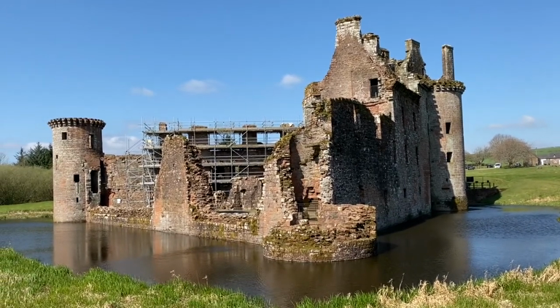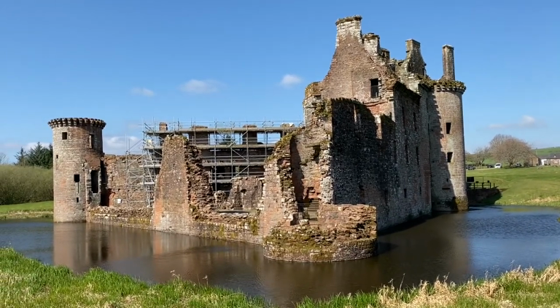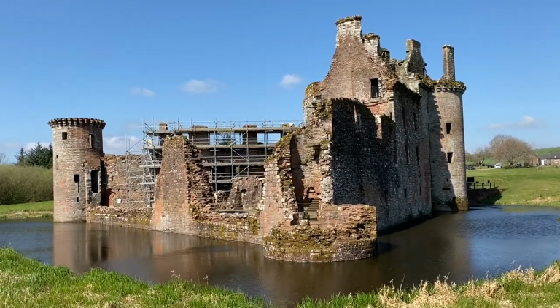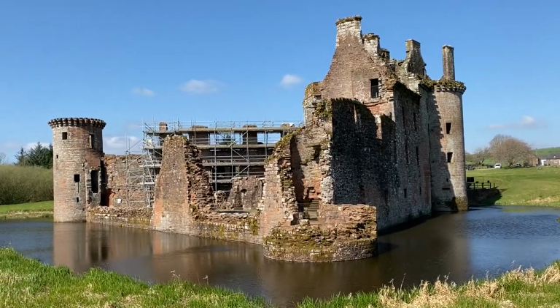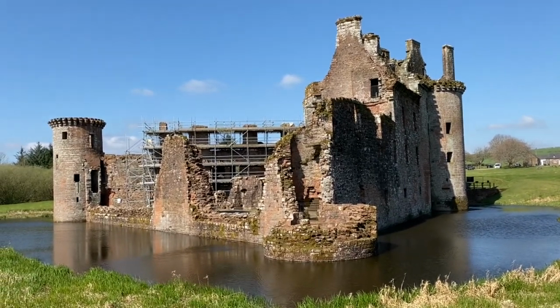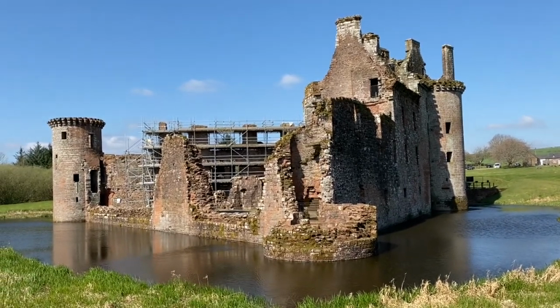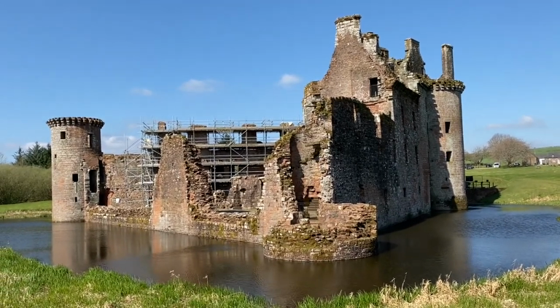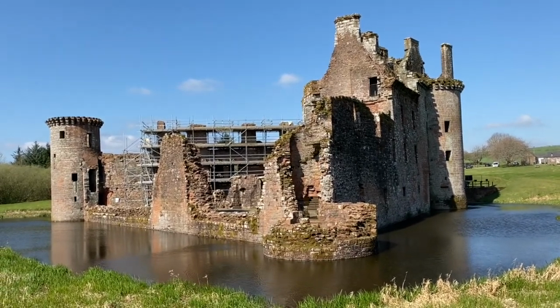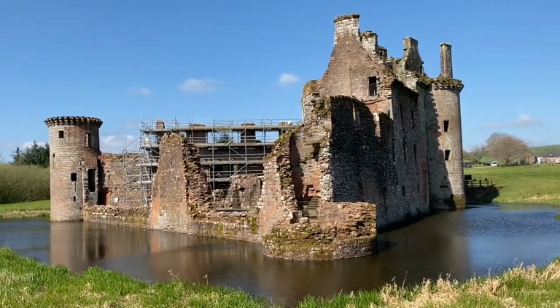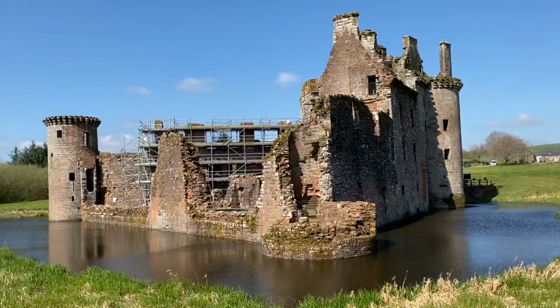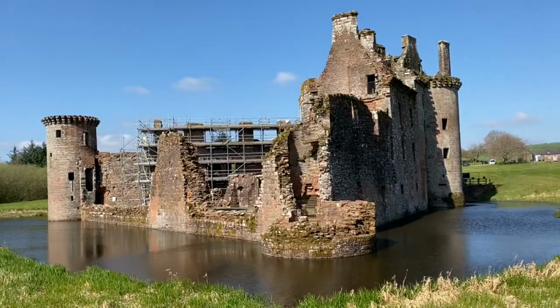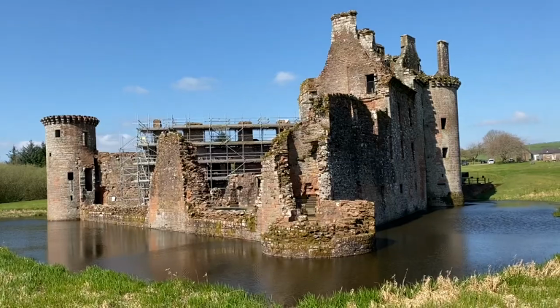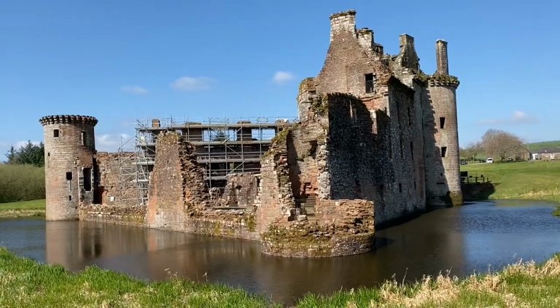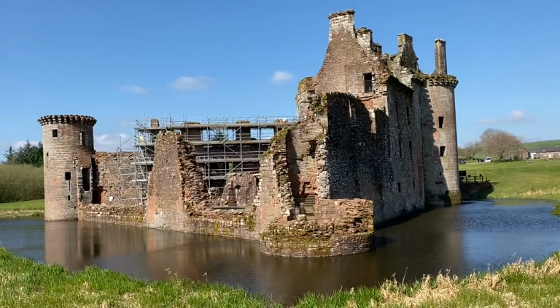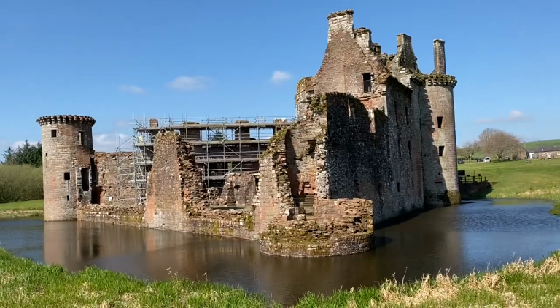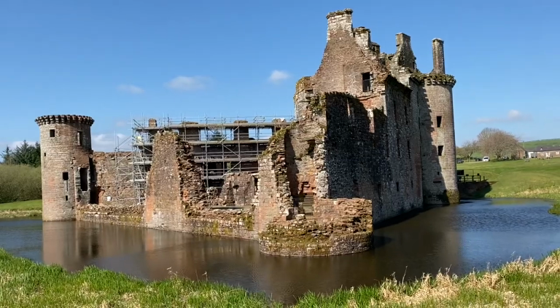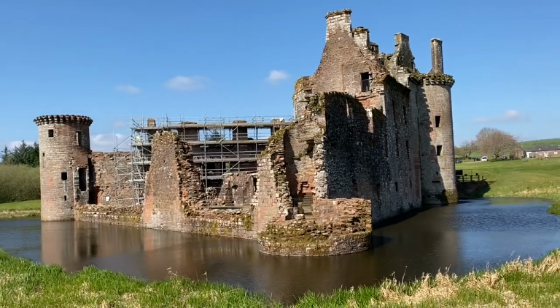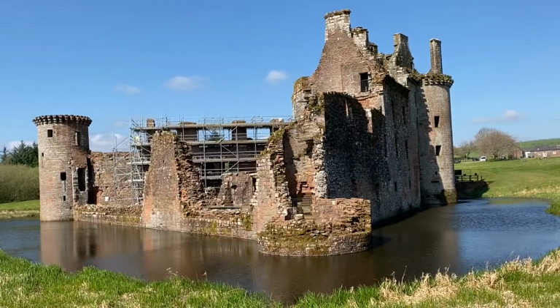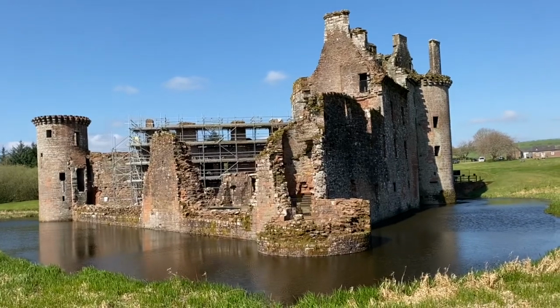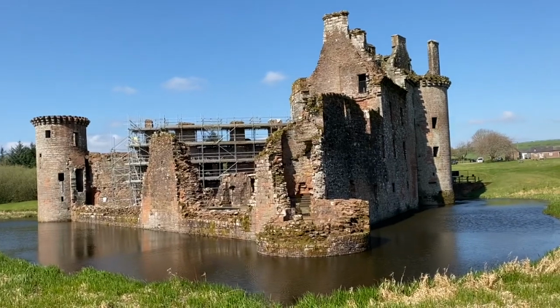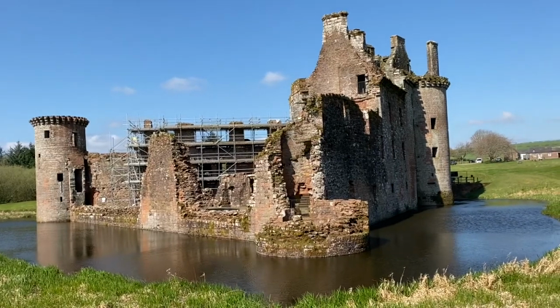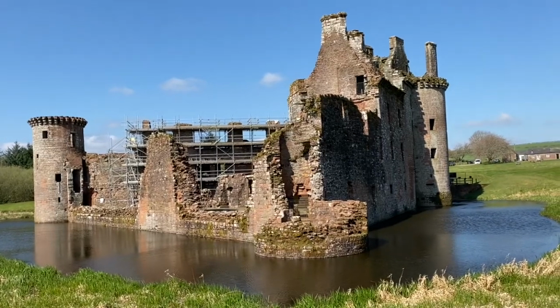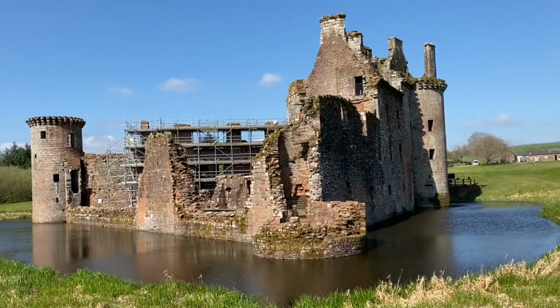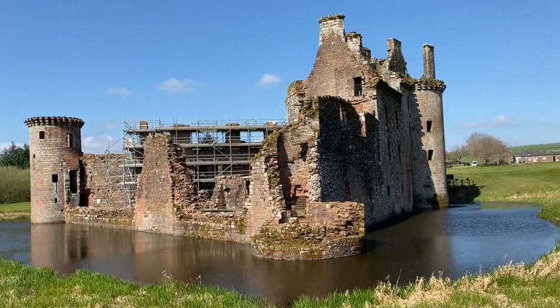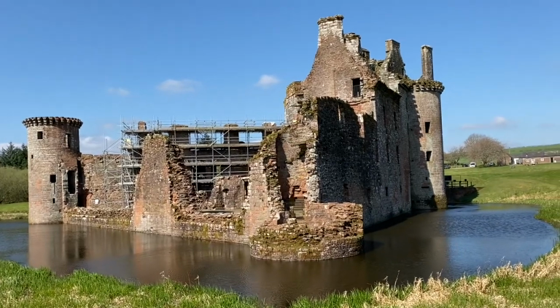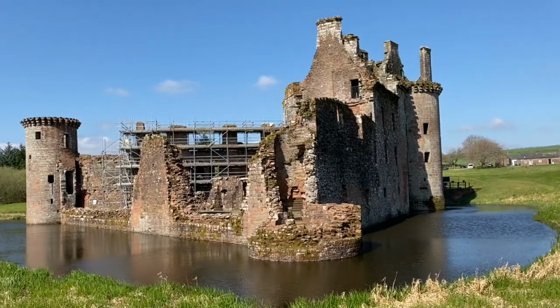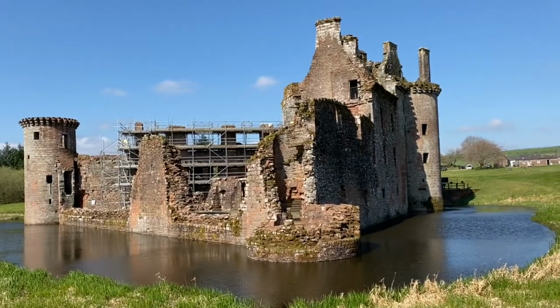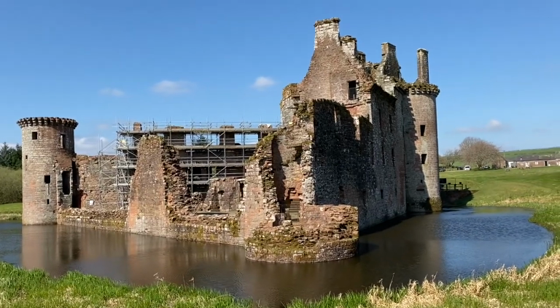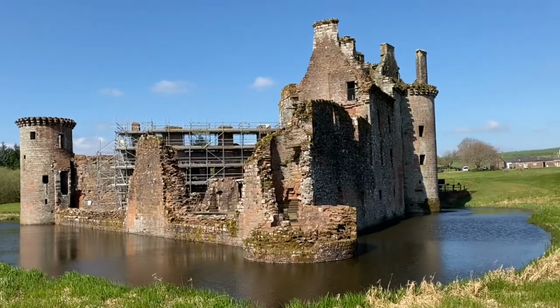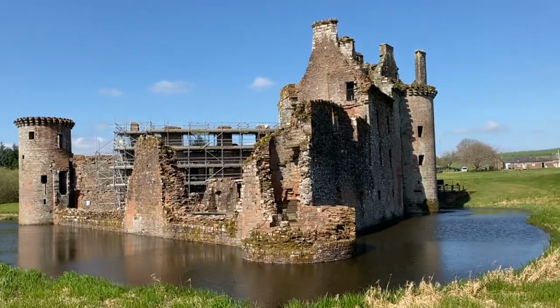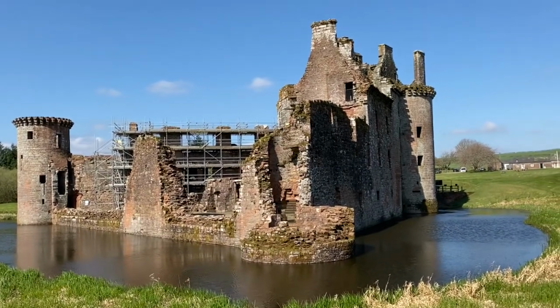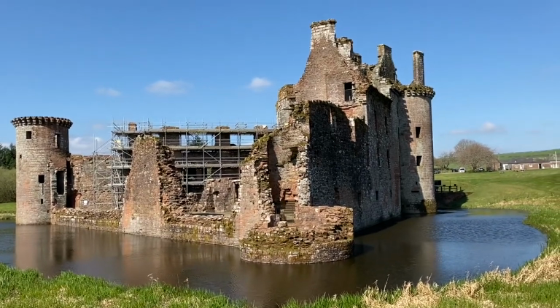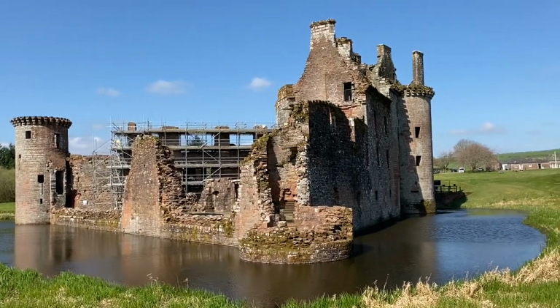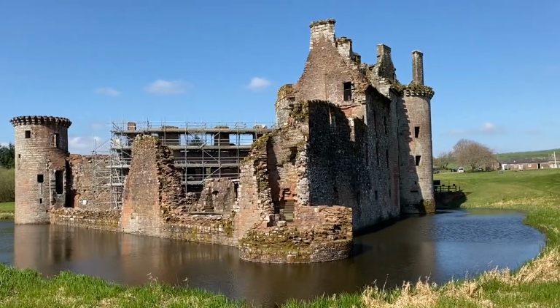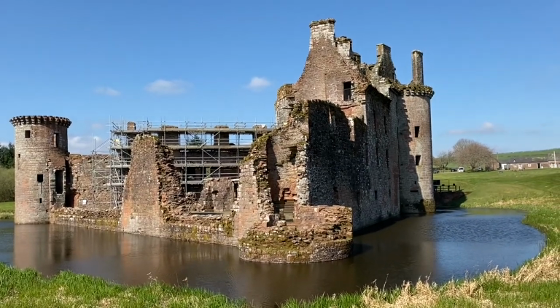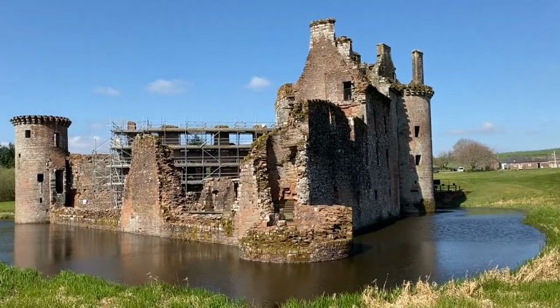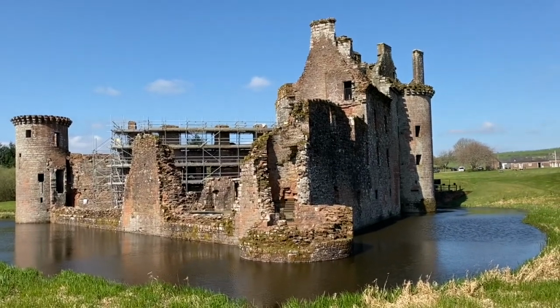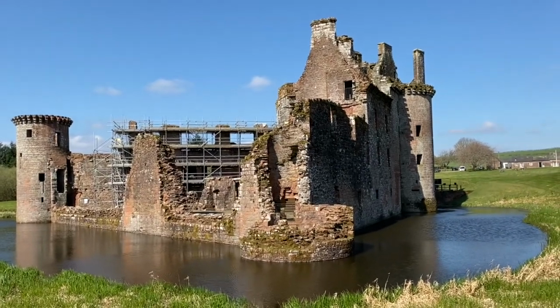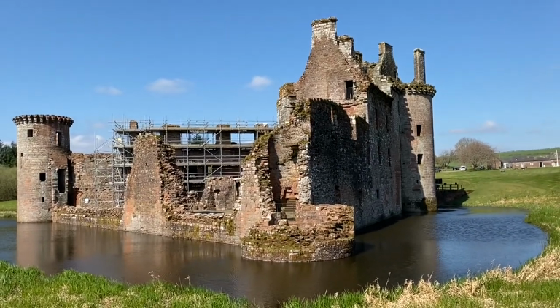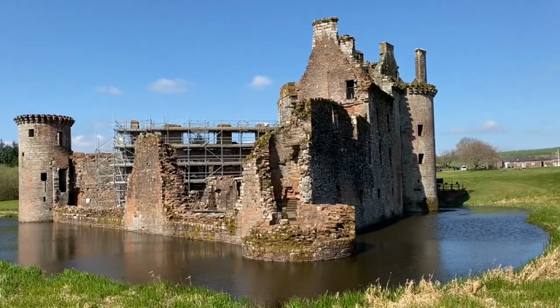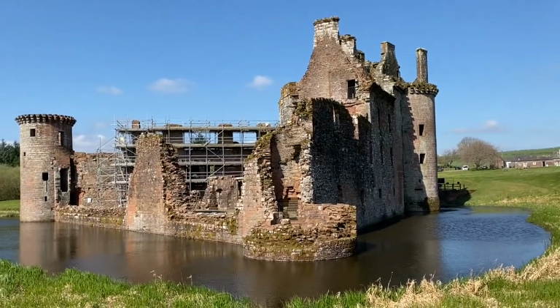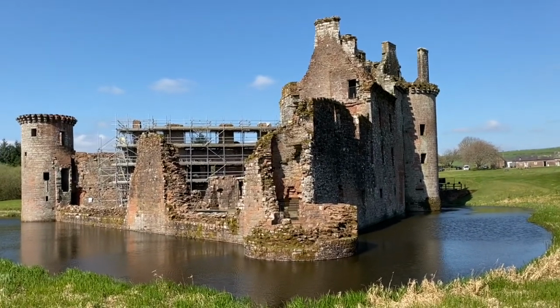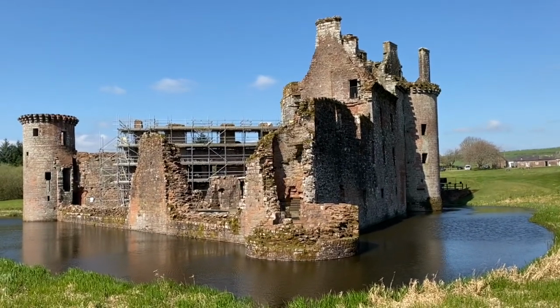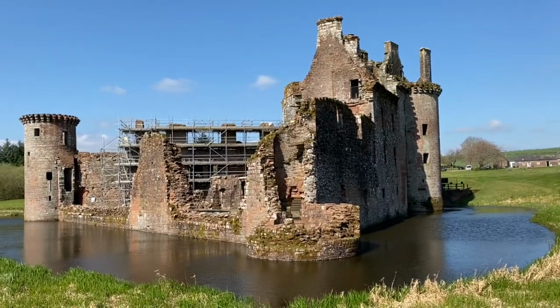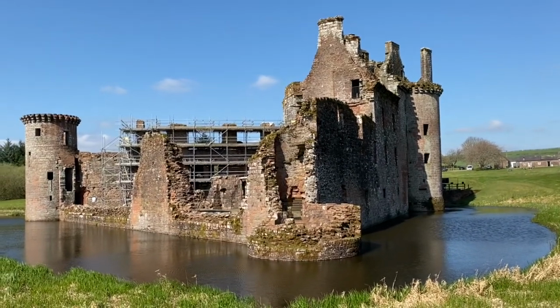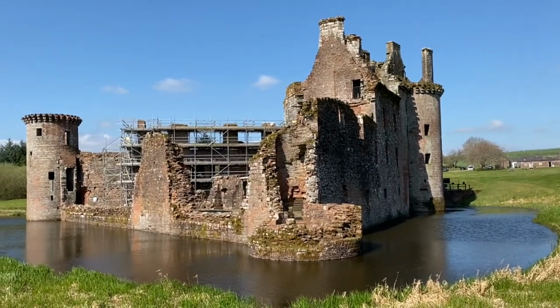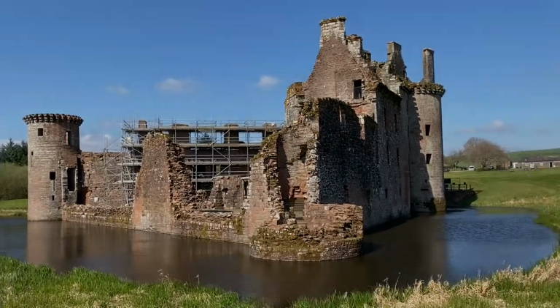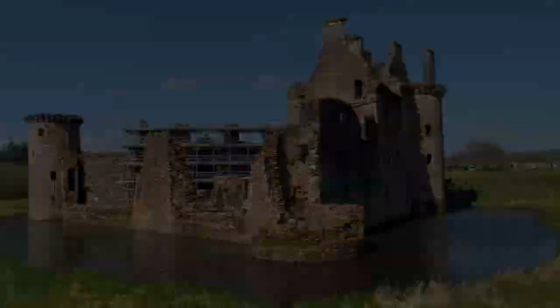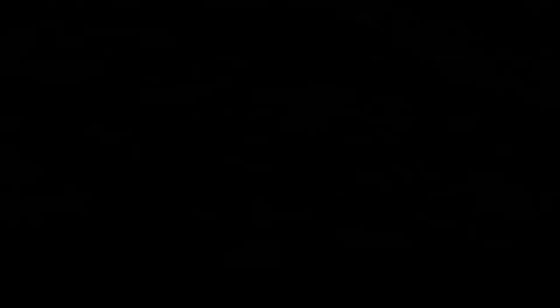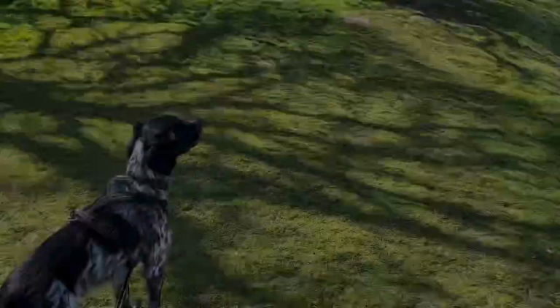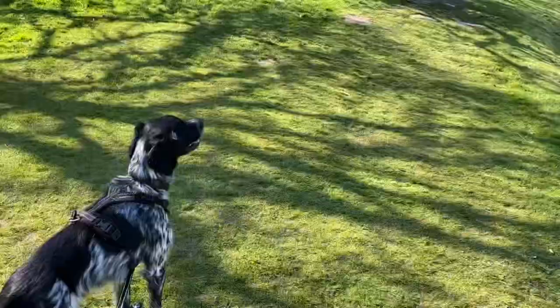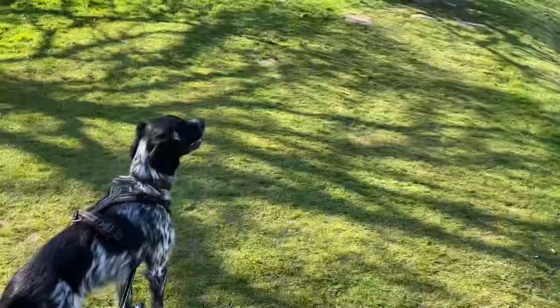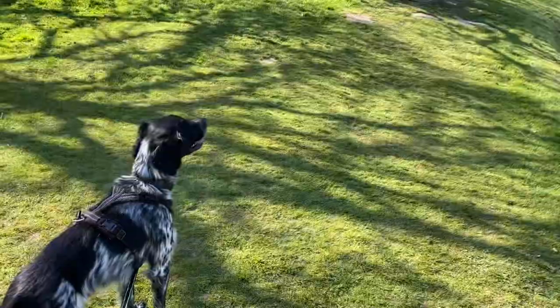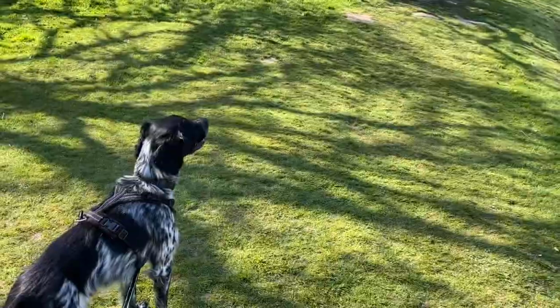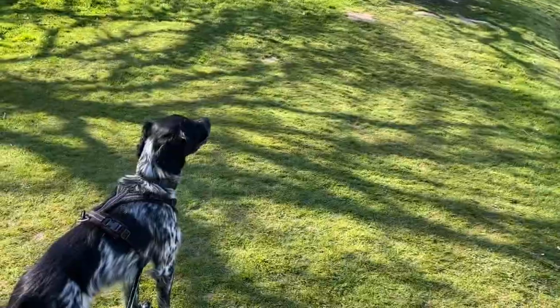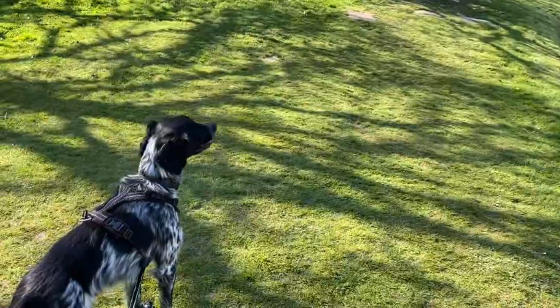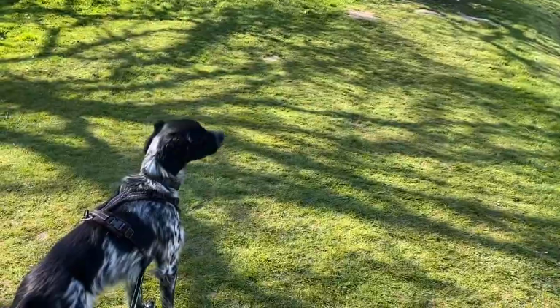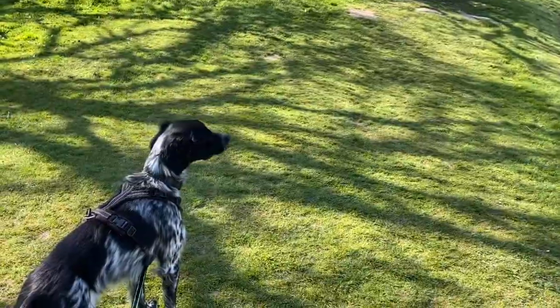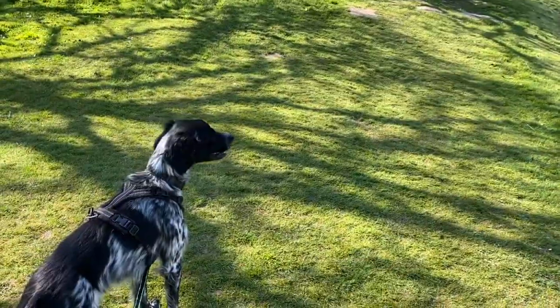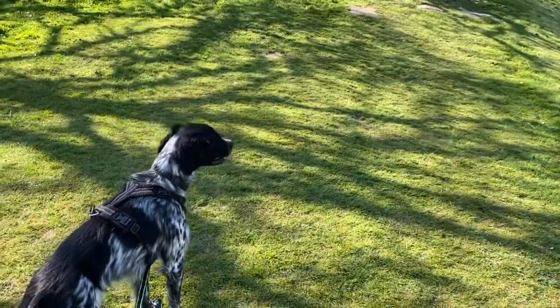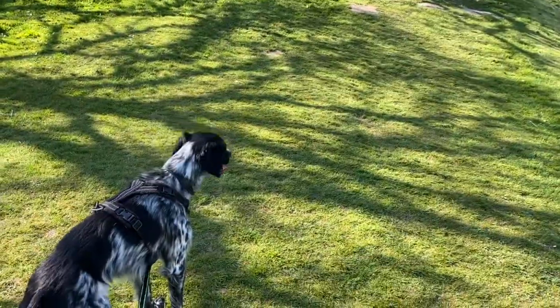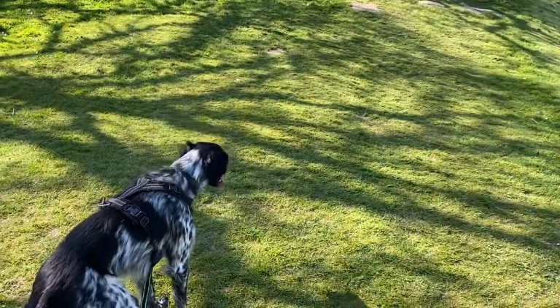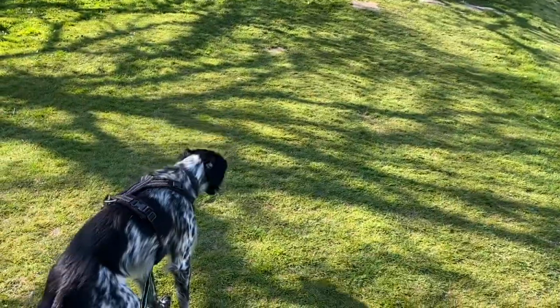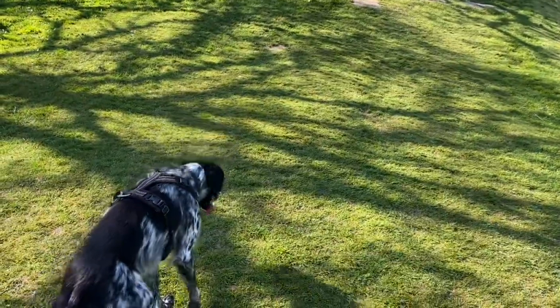This is our first stop on this tour and I have to say it's very impressive. I think there's some ducks in the moat.